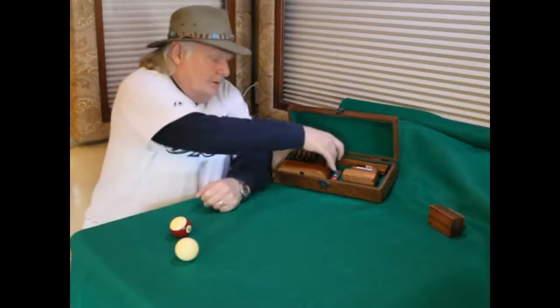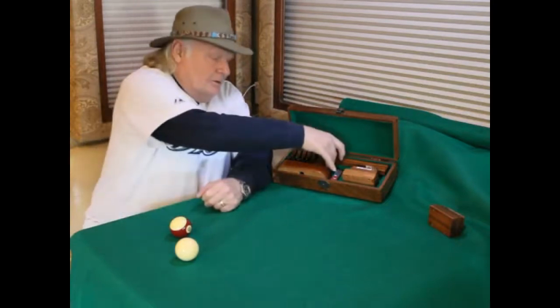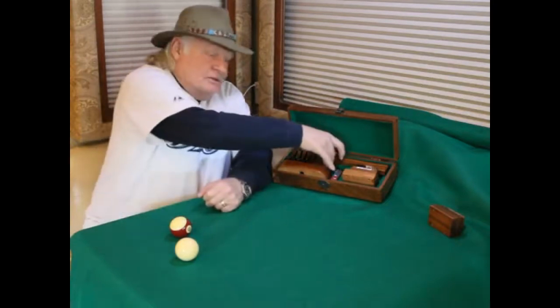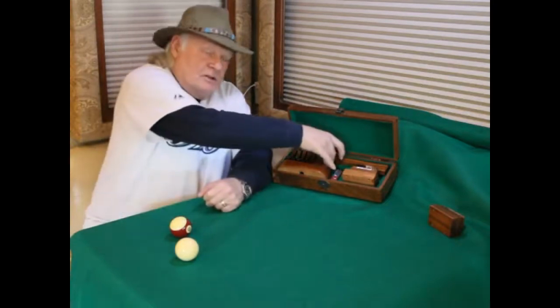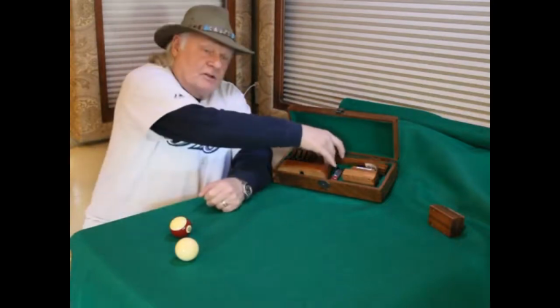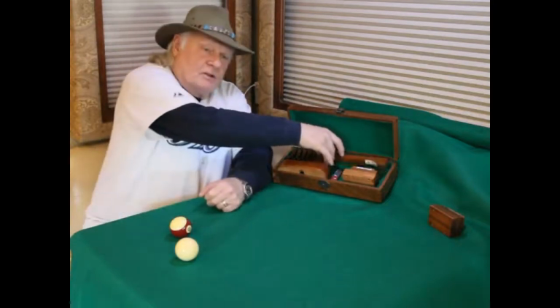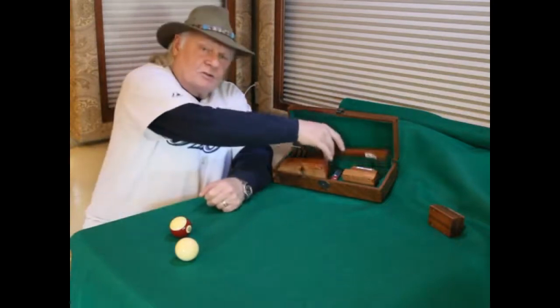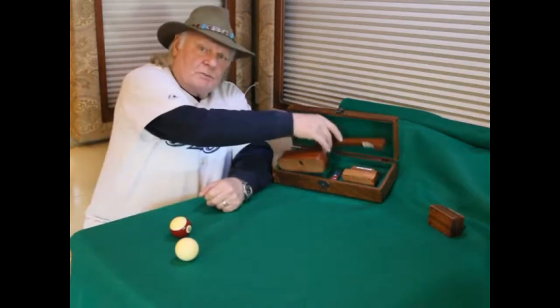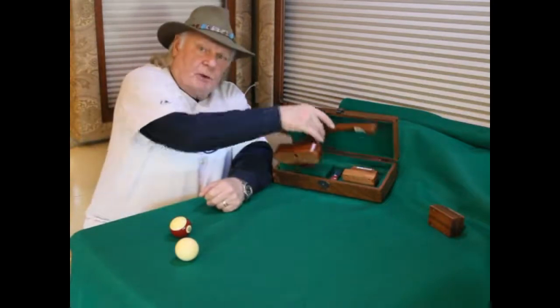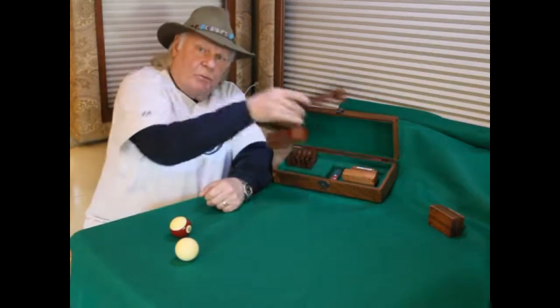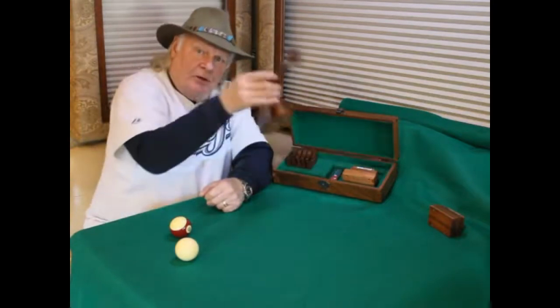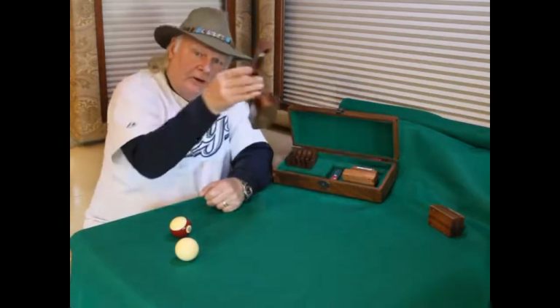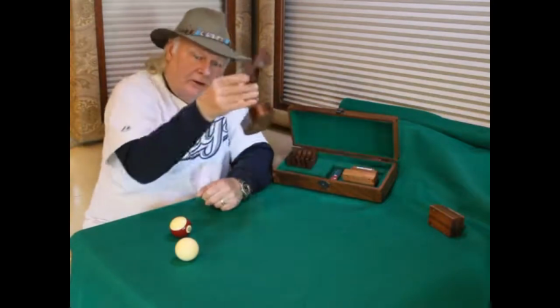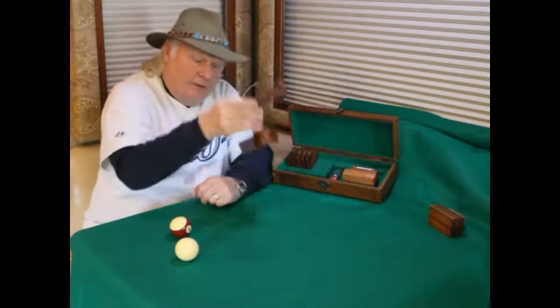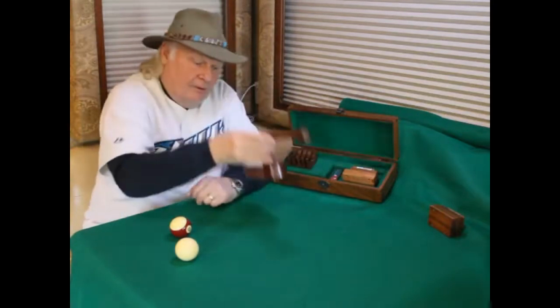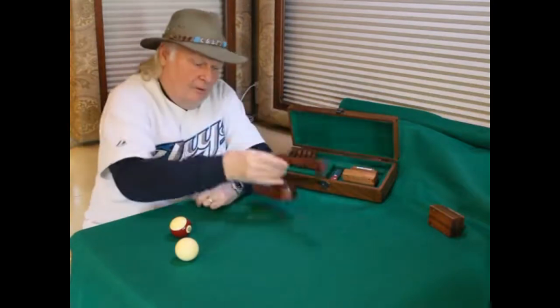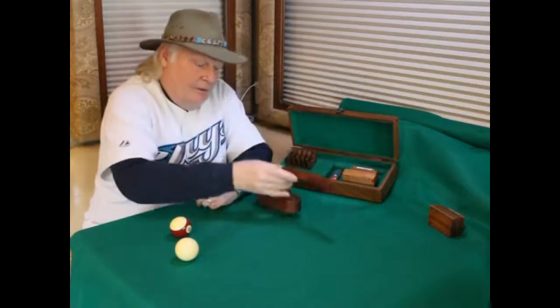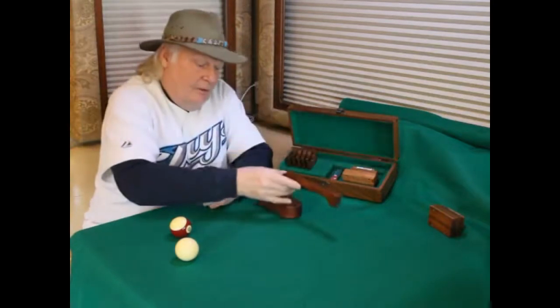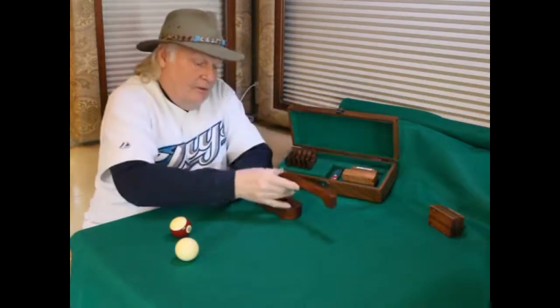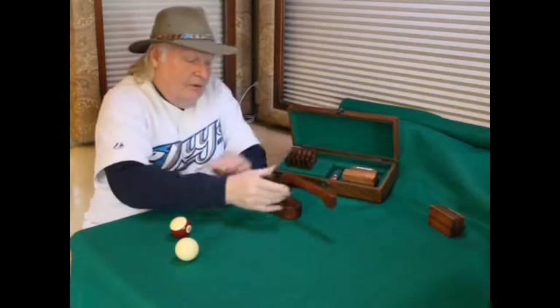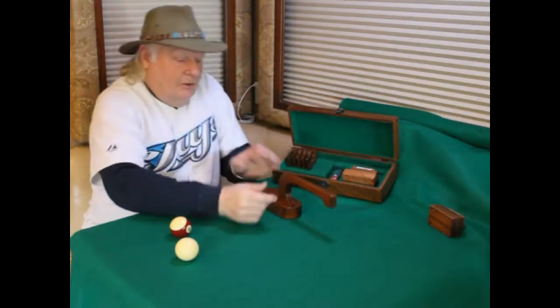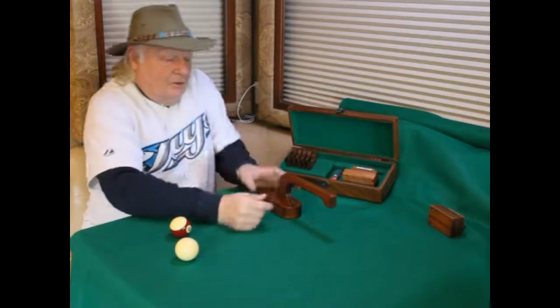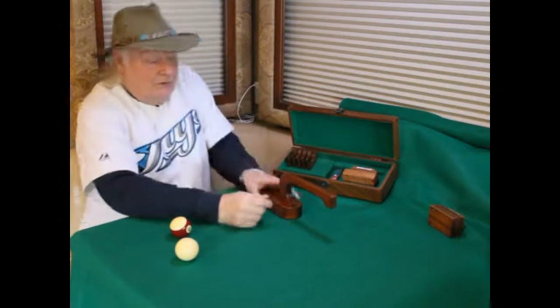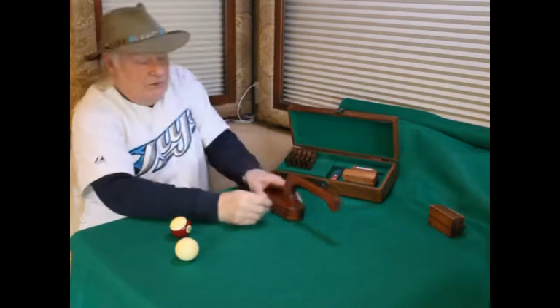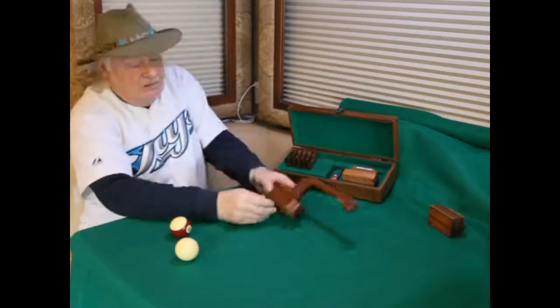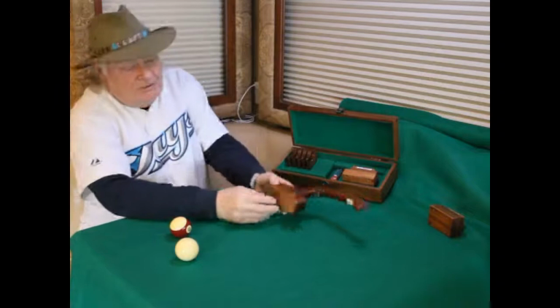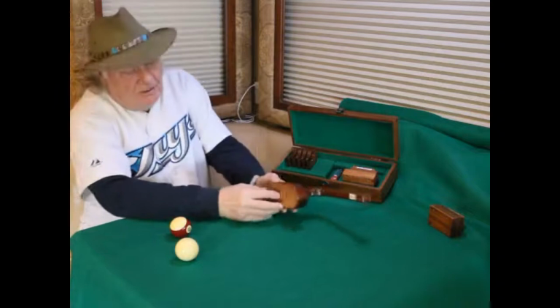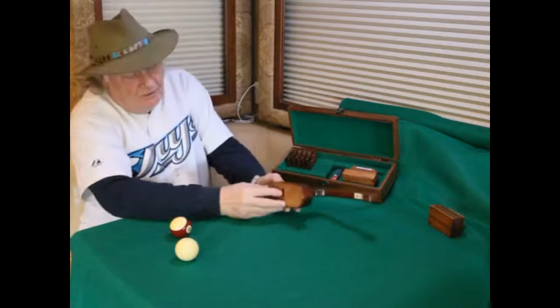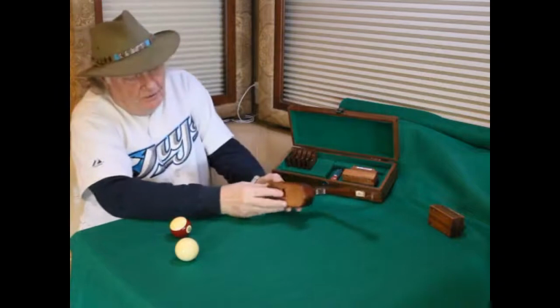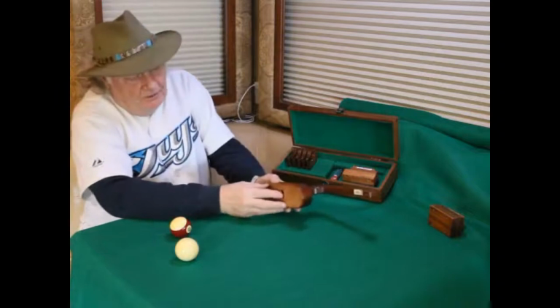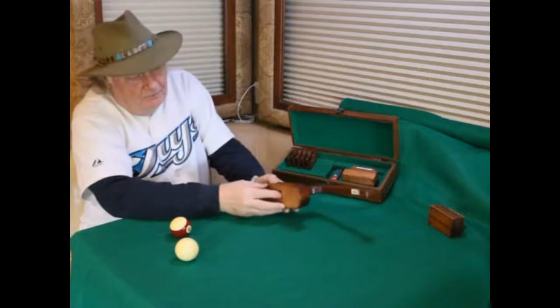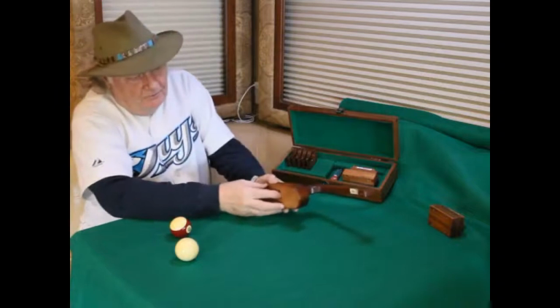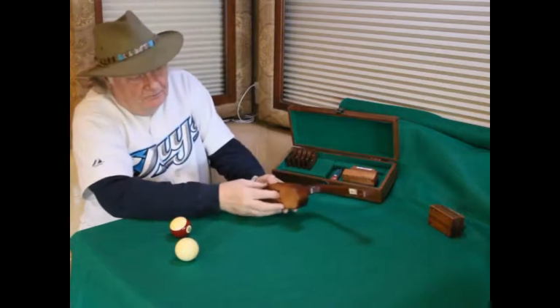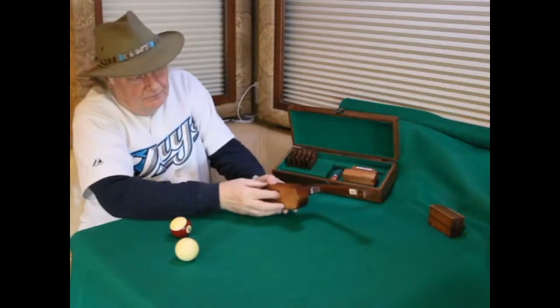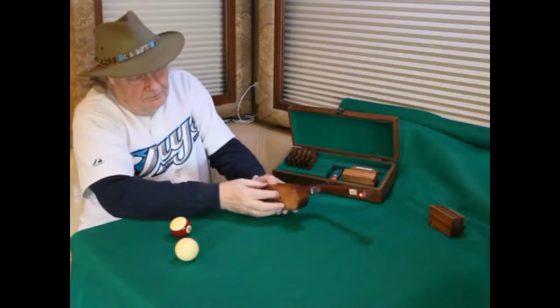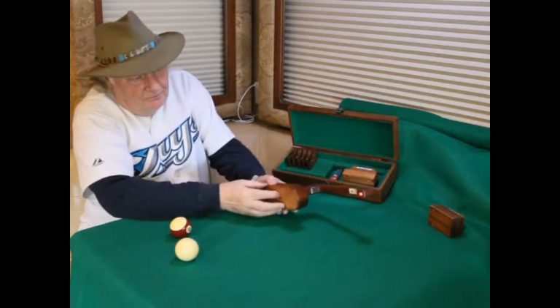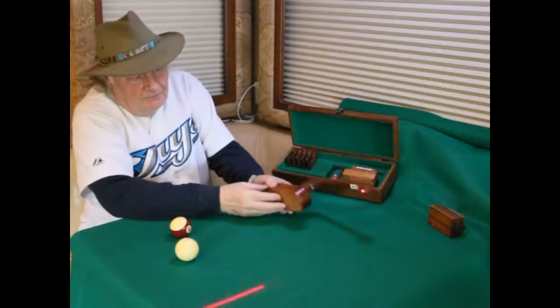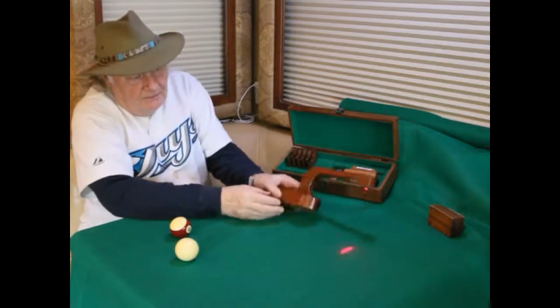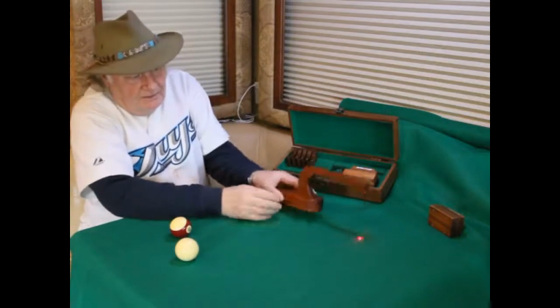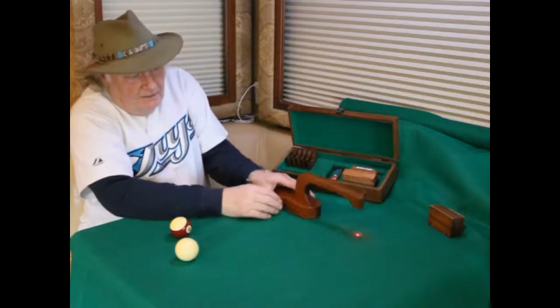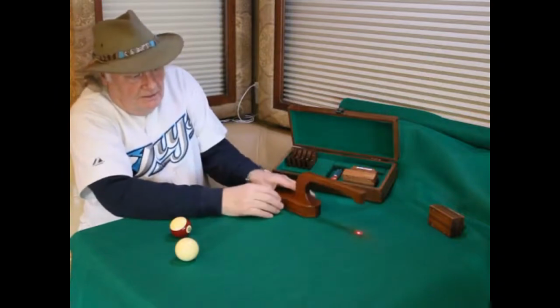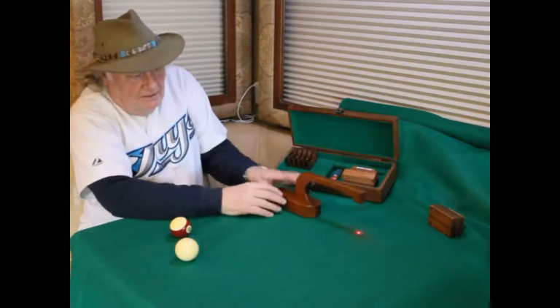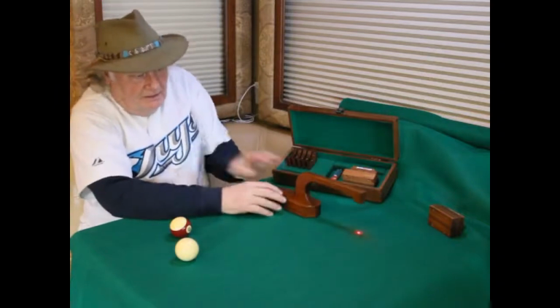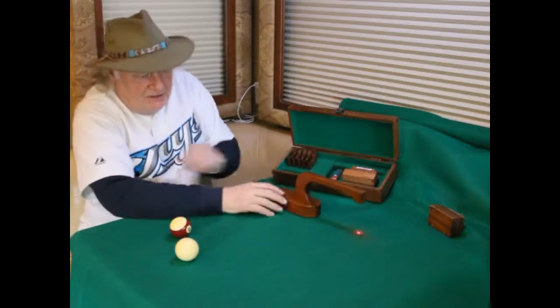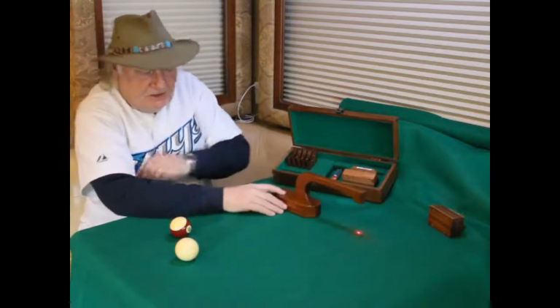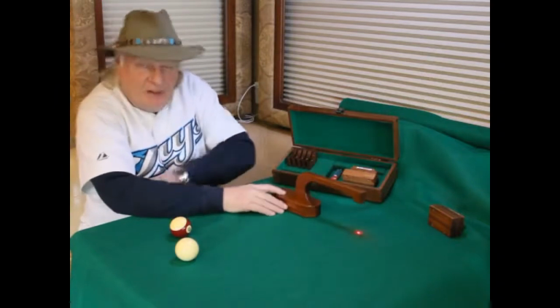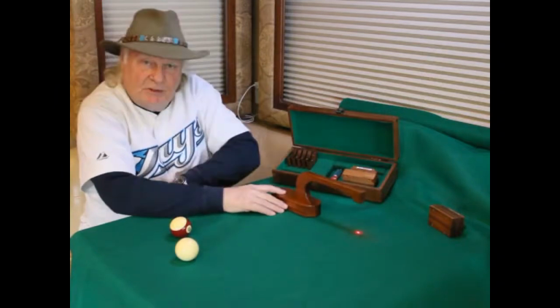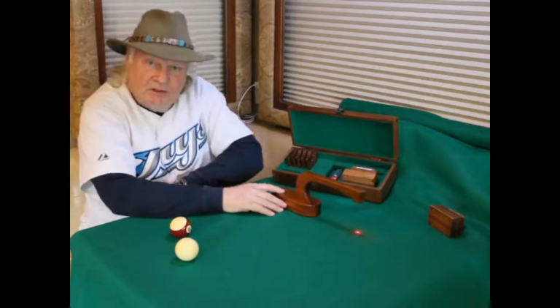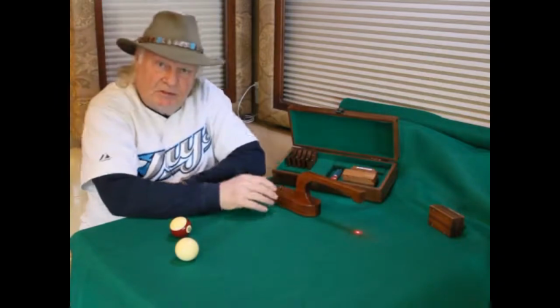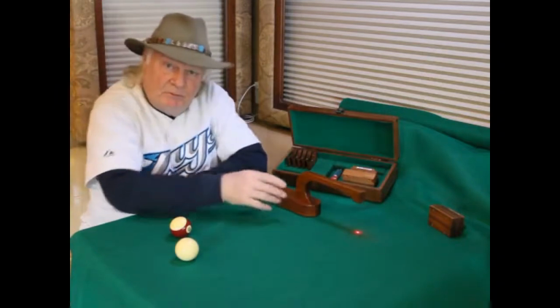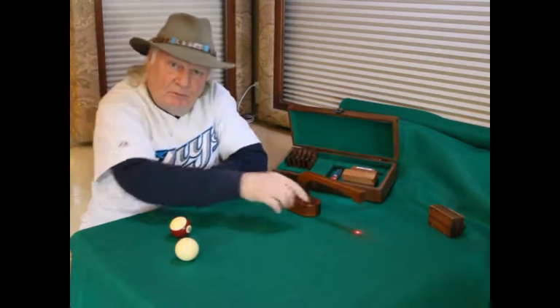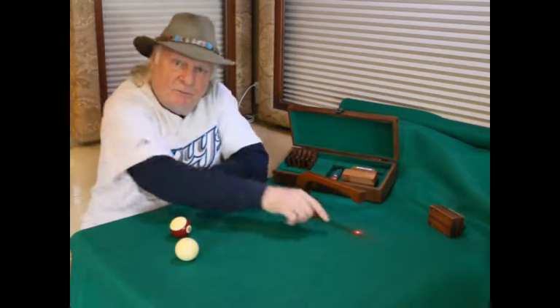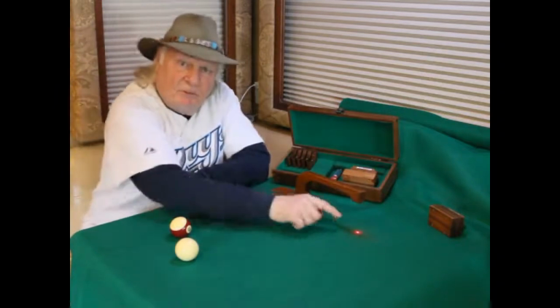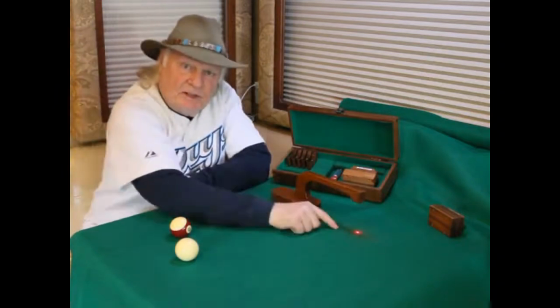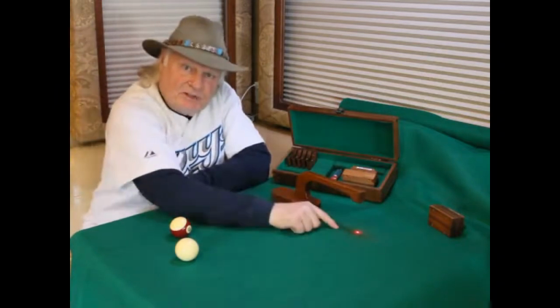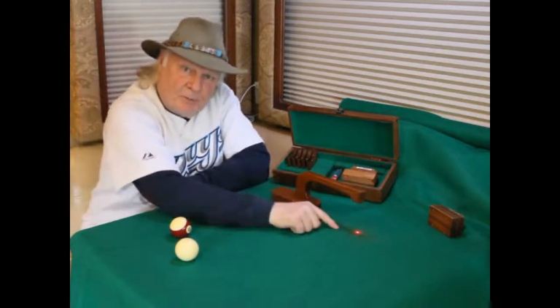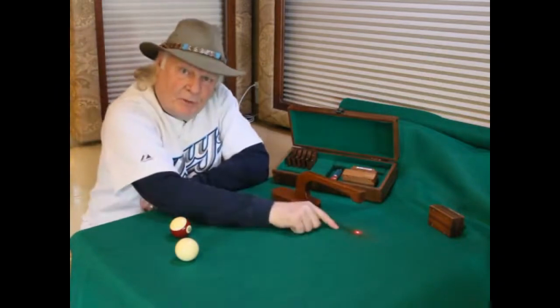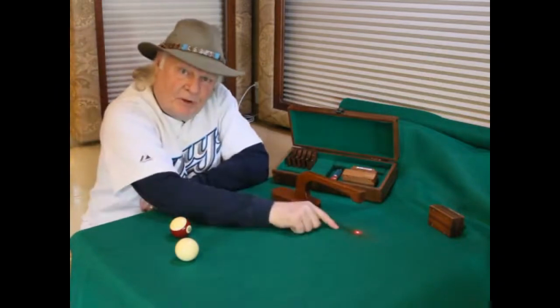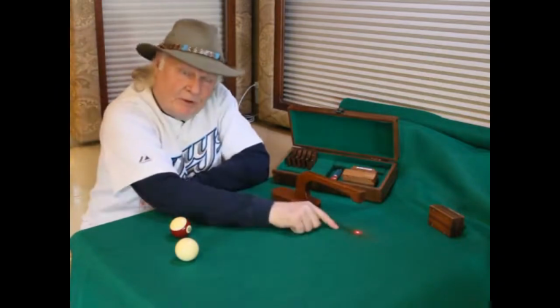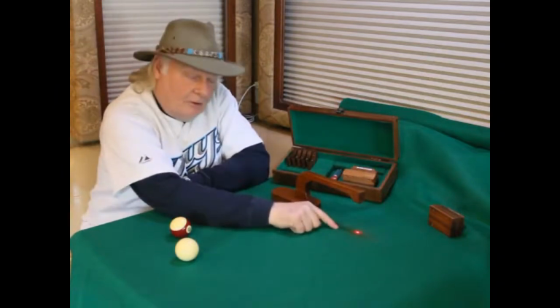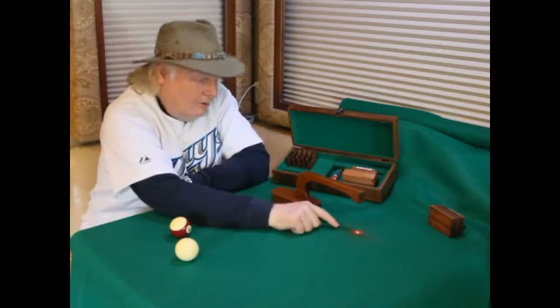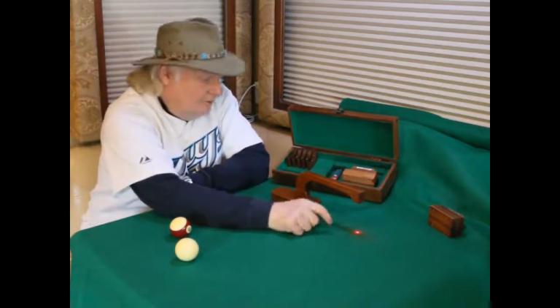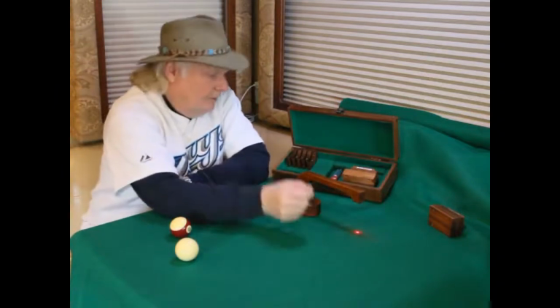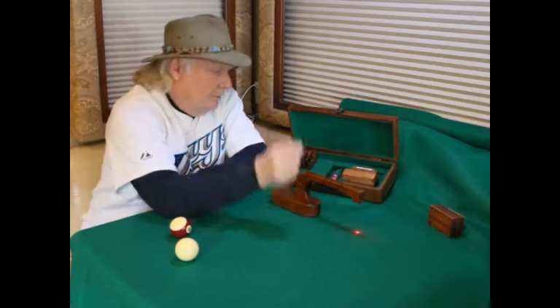Using the ghost ball pointer, we switch that on and establish a laser point on the table.